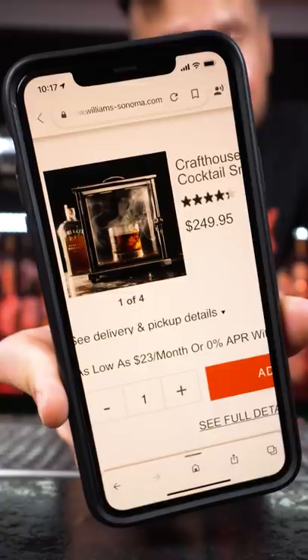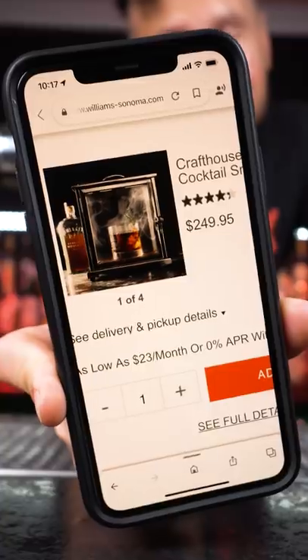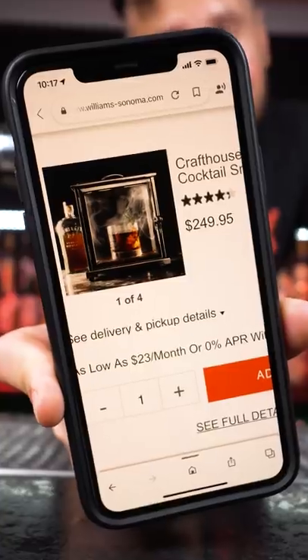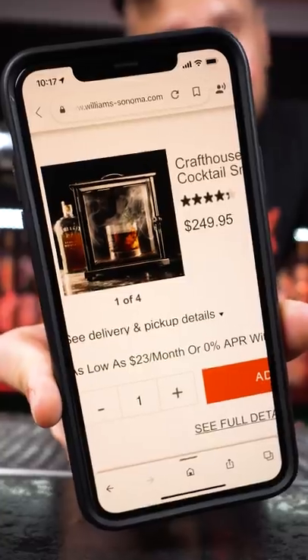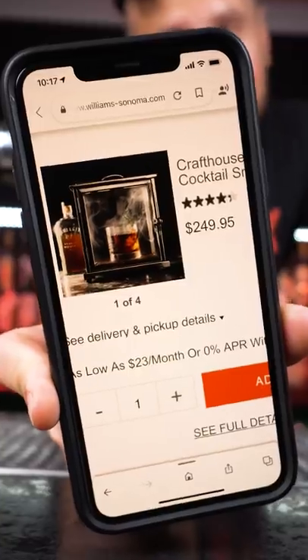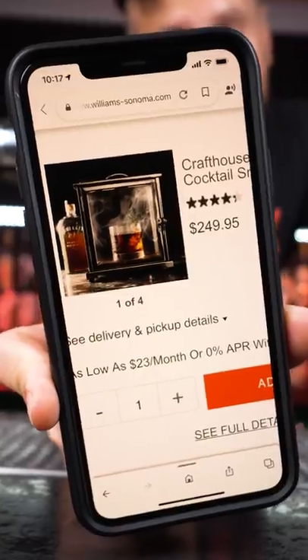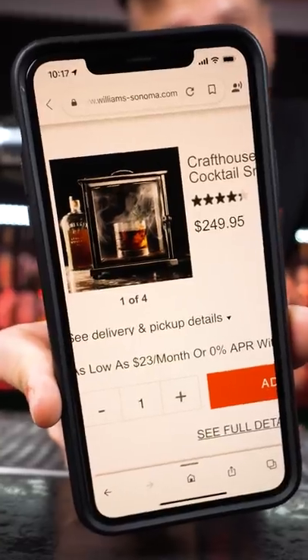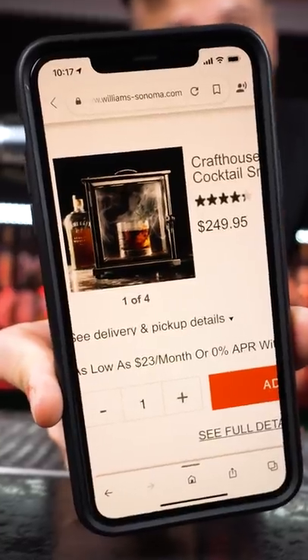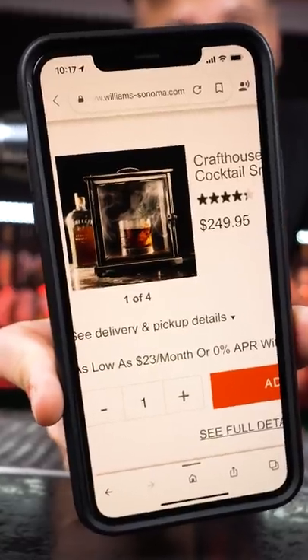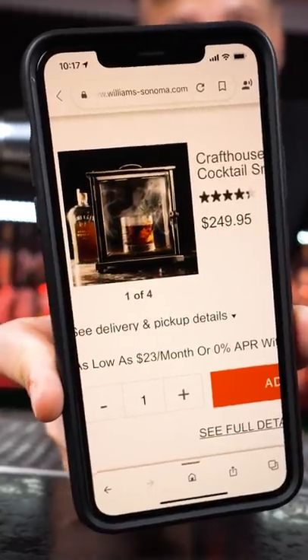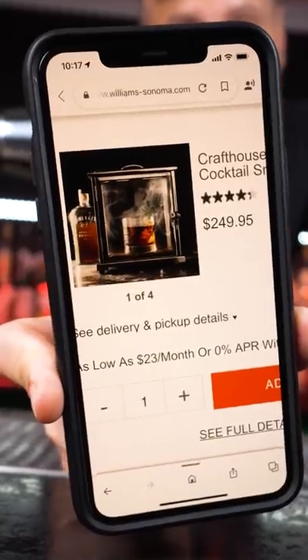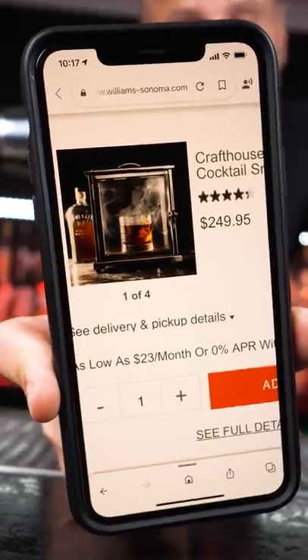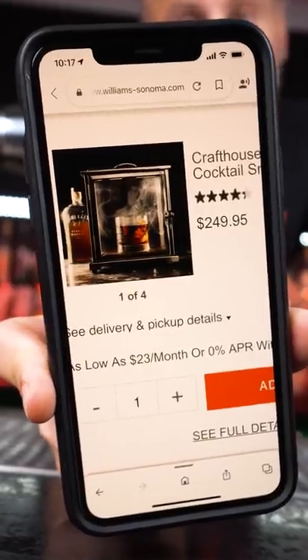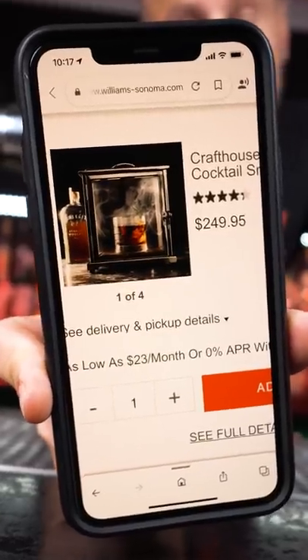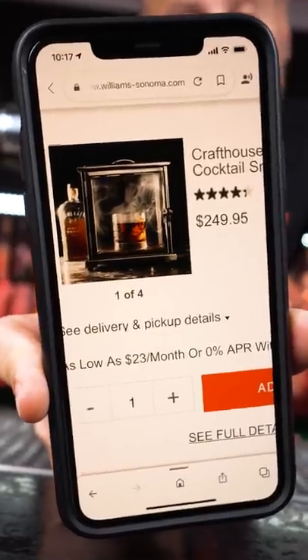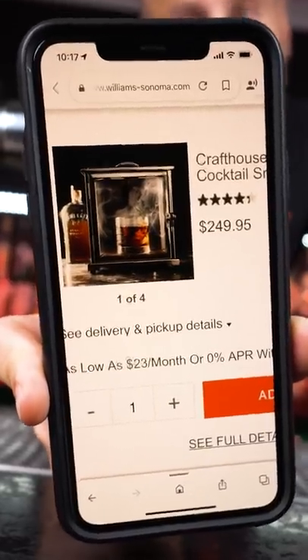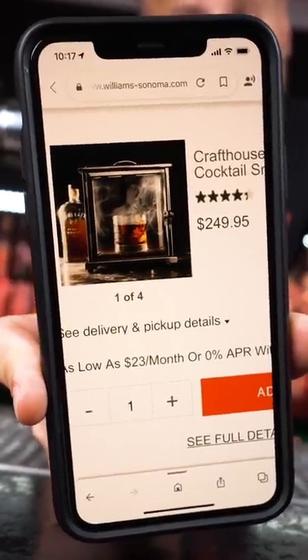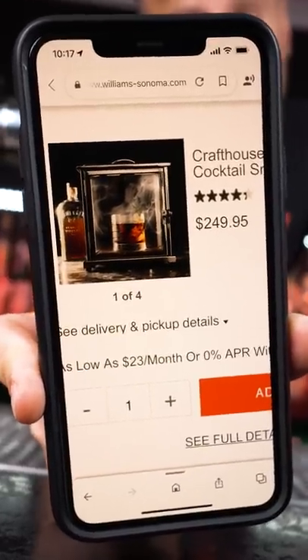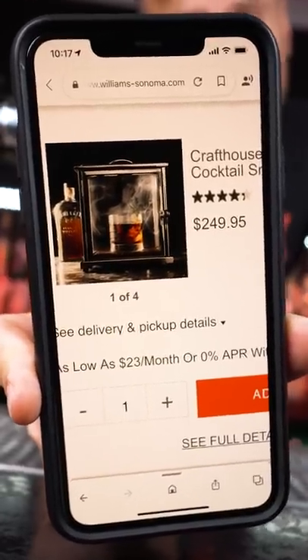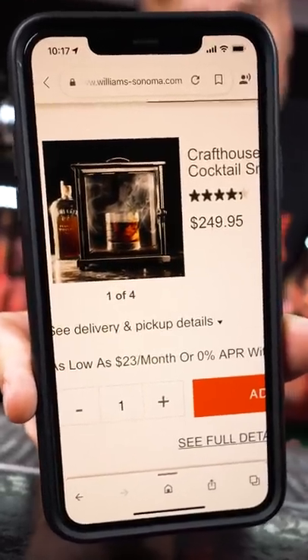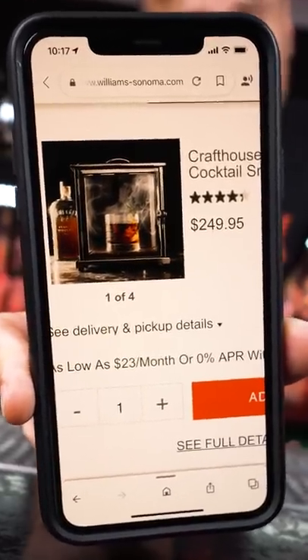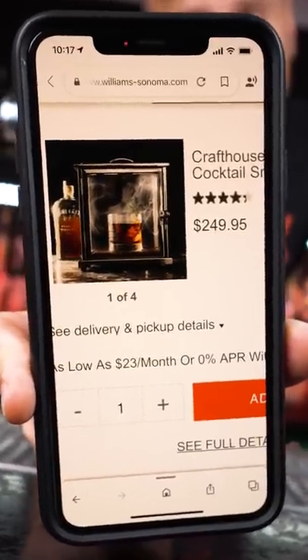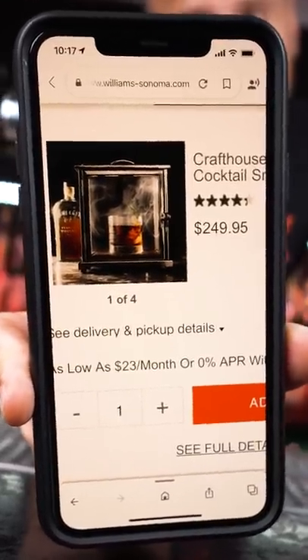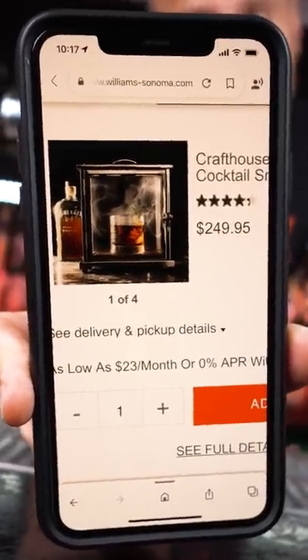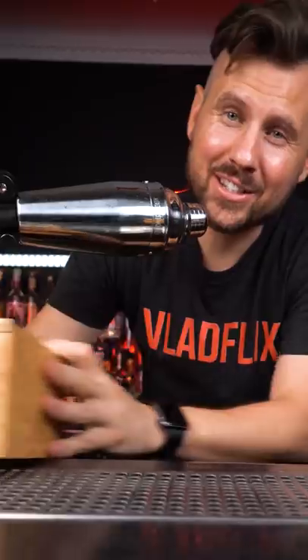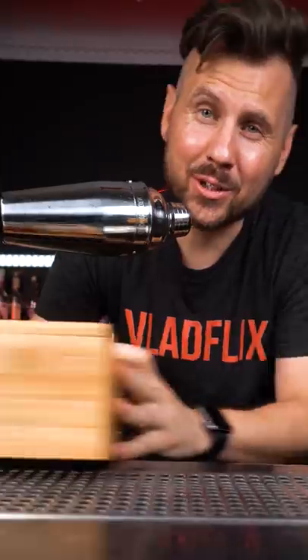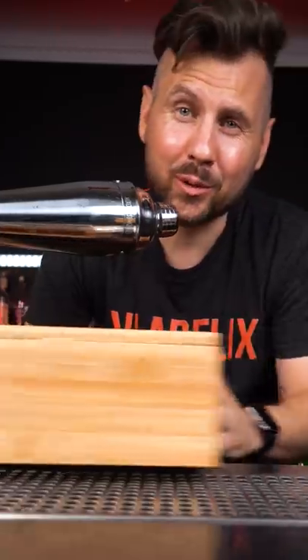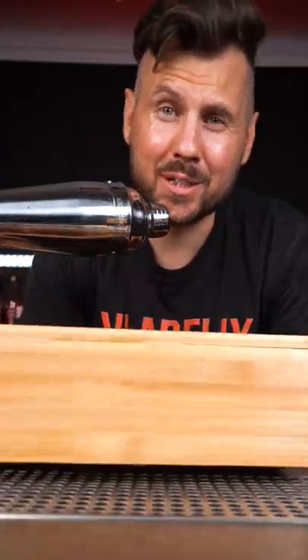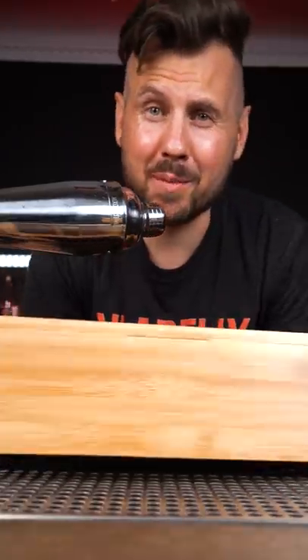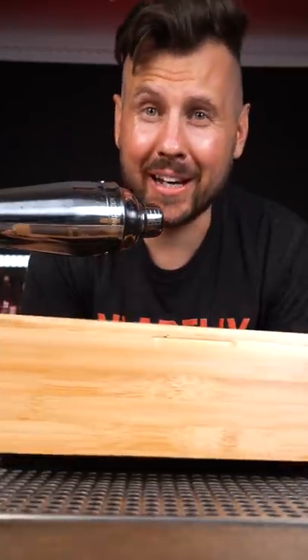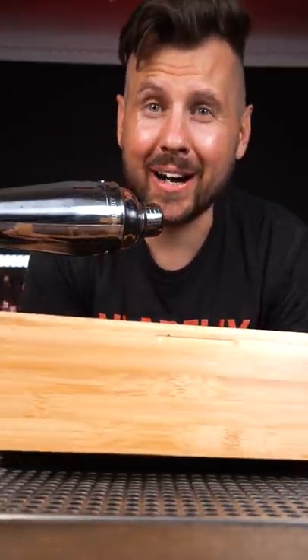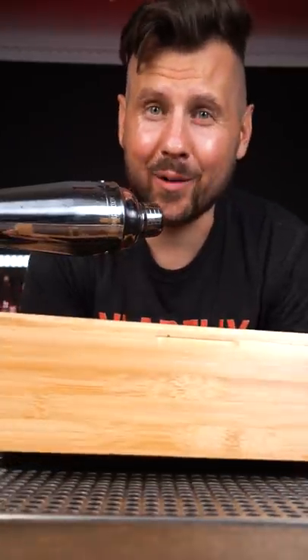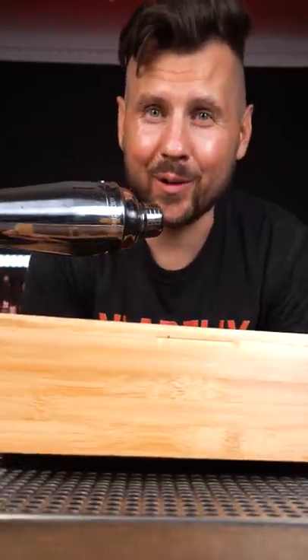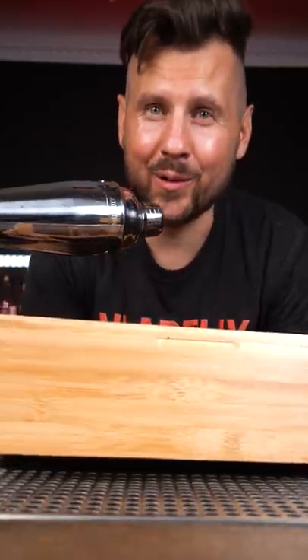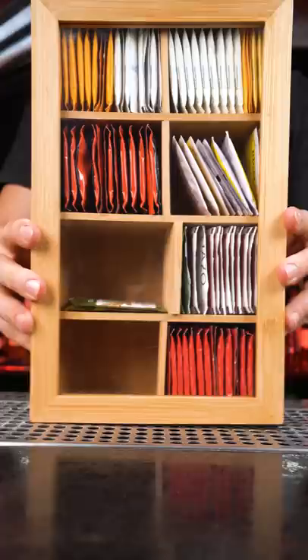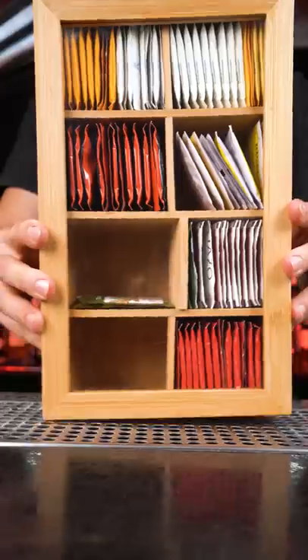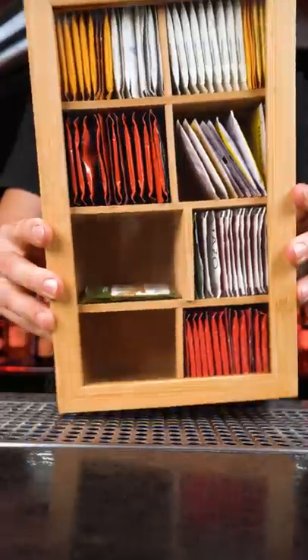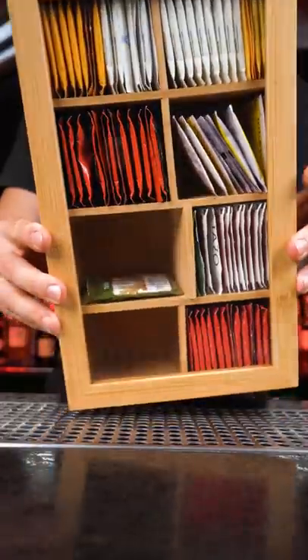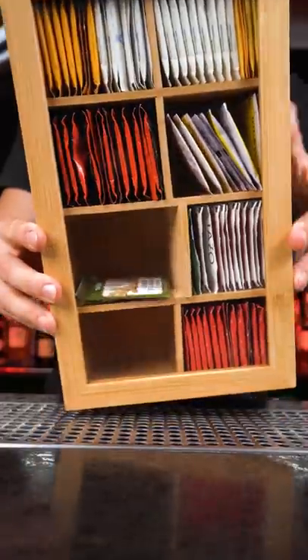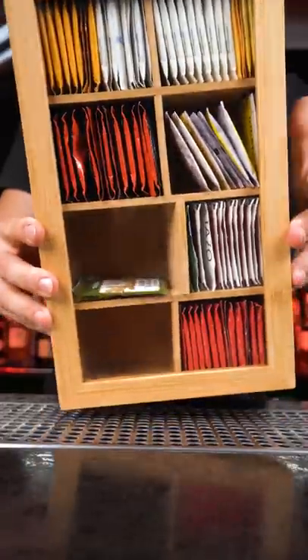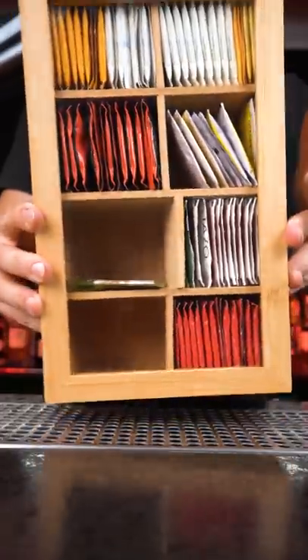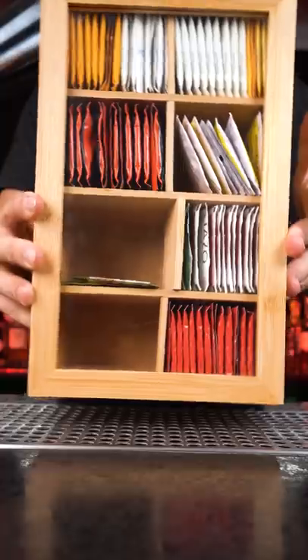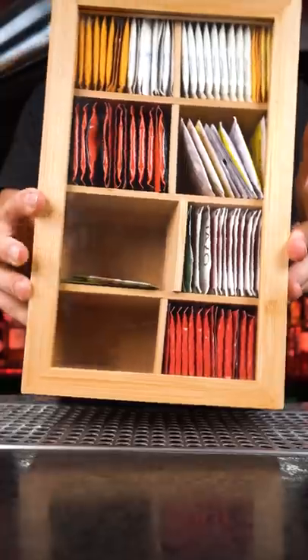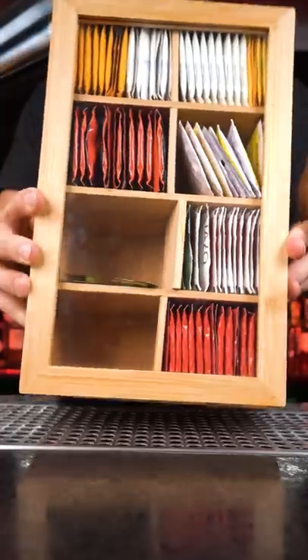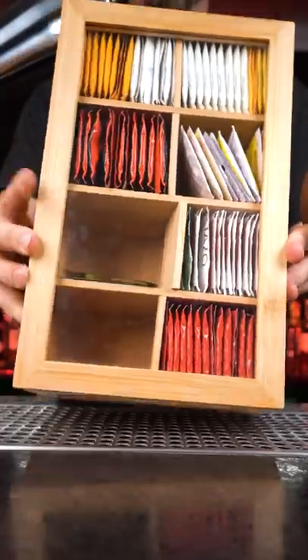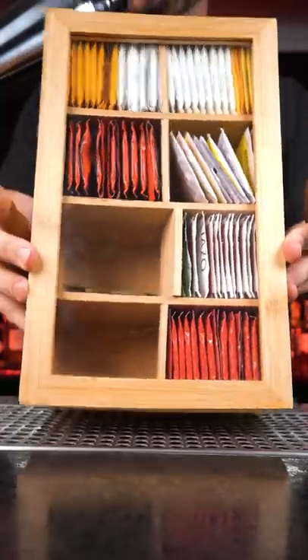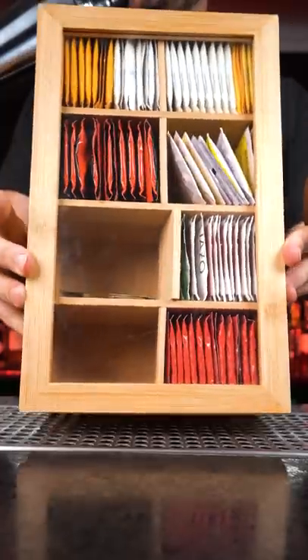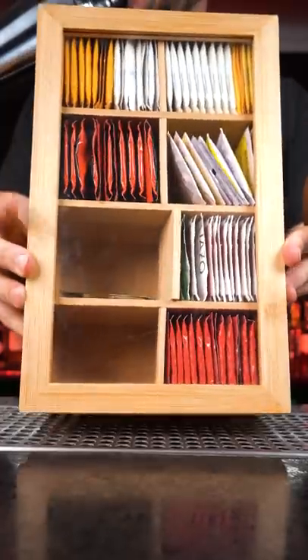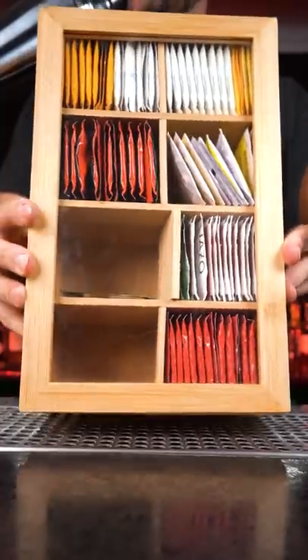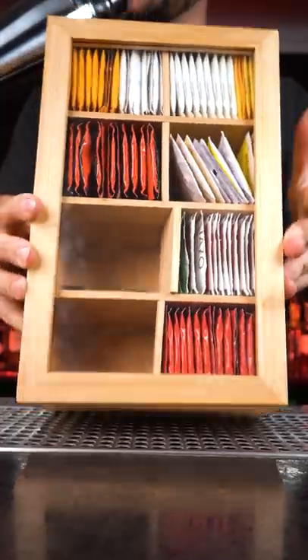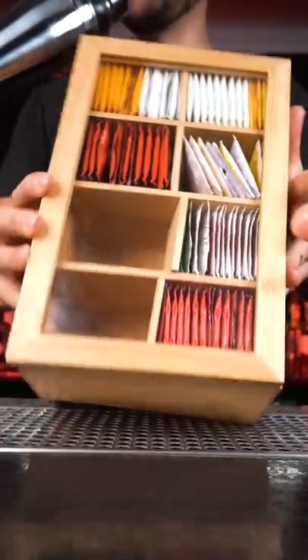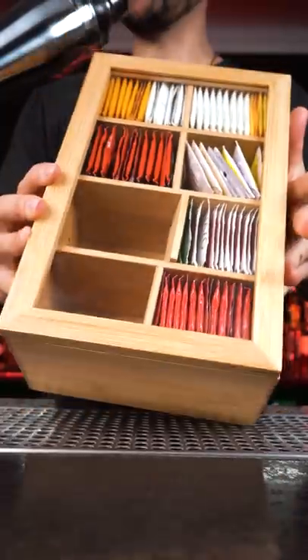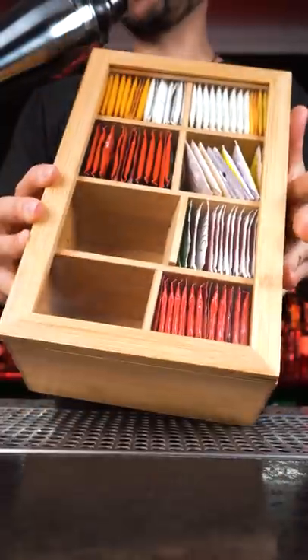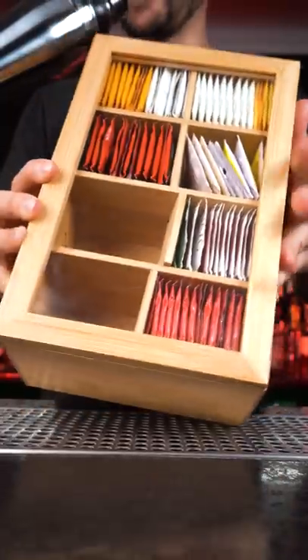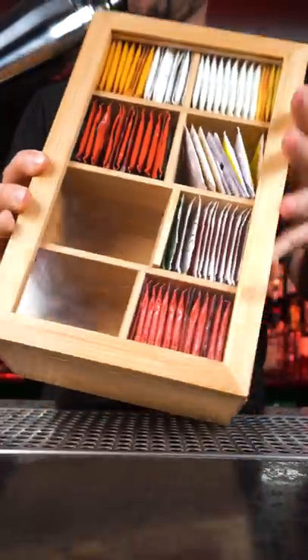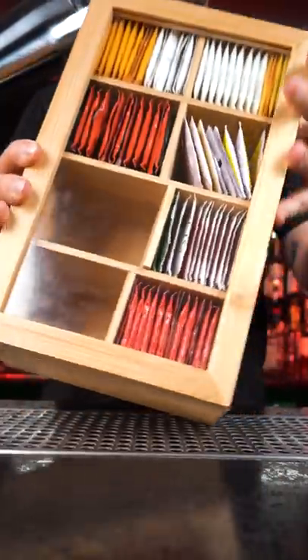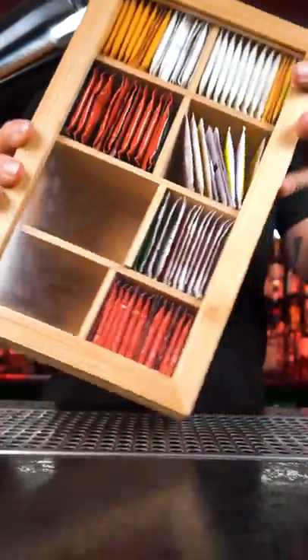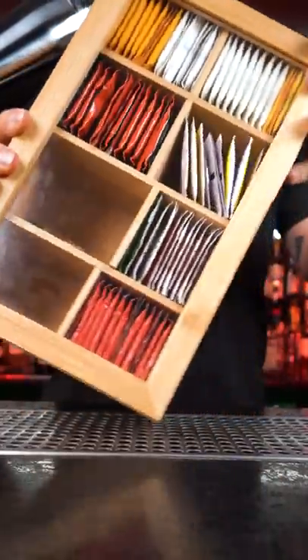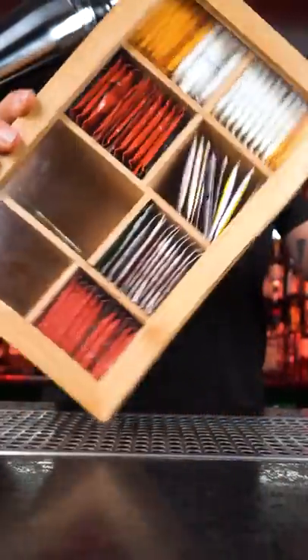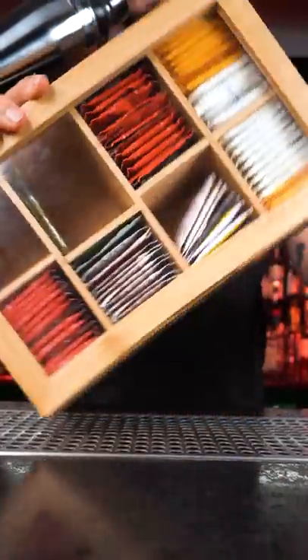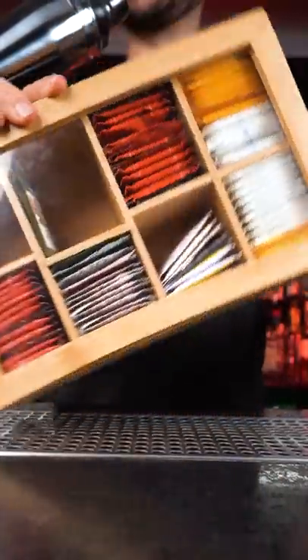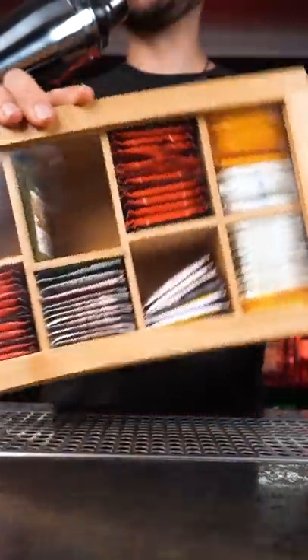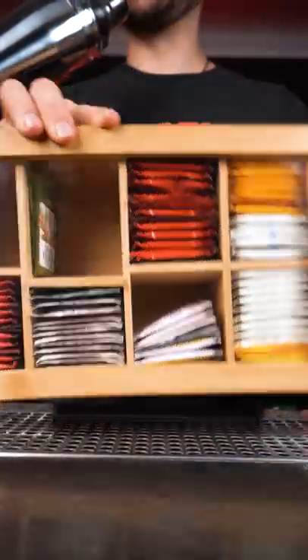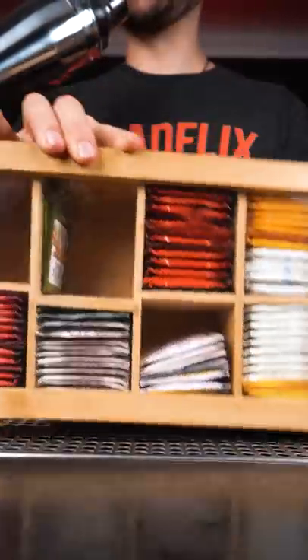This cocktail smoking glass costs $250, so let's make our own. I will use a variety tea wooden box that I bought on Amazon for $16.